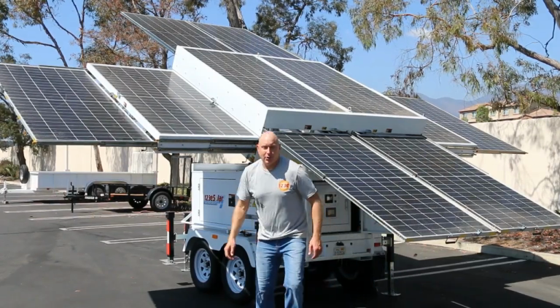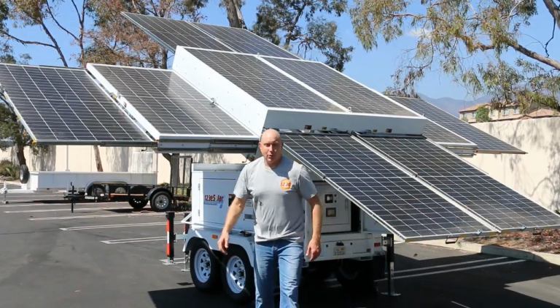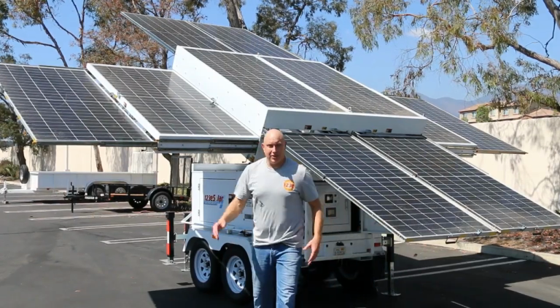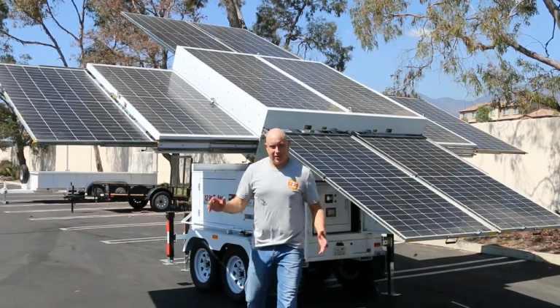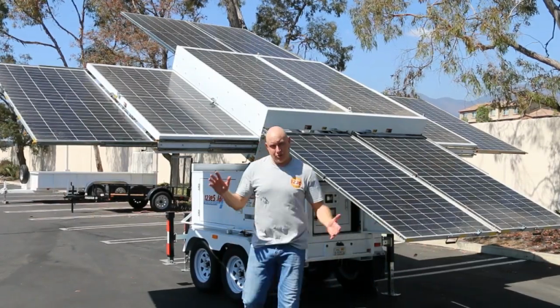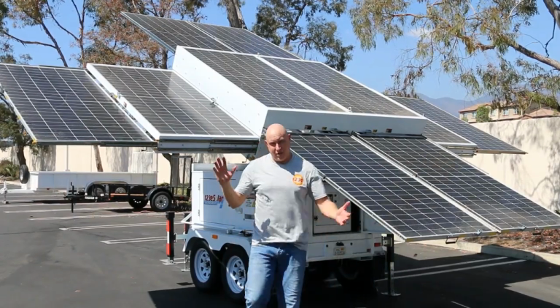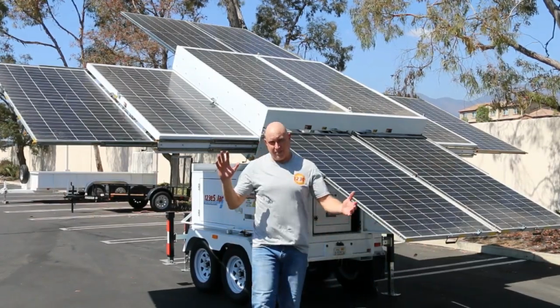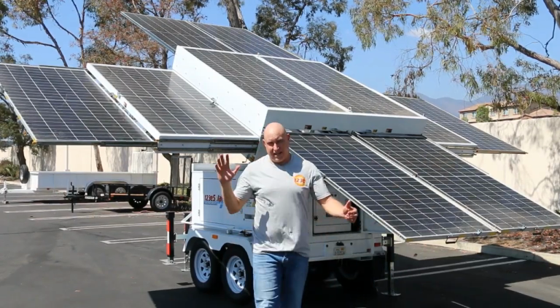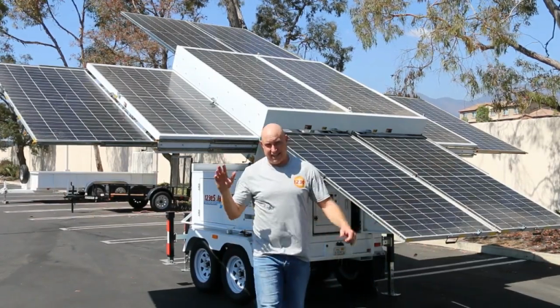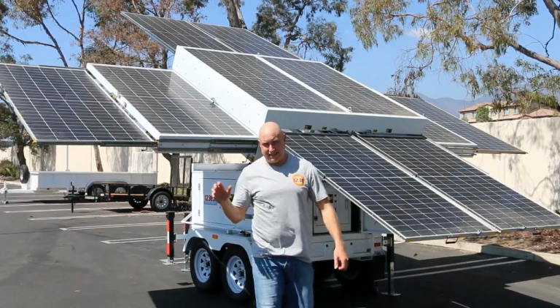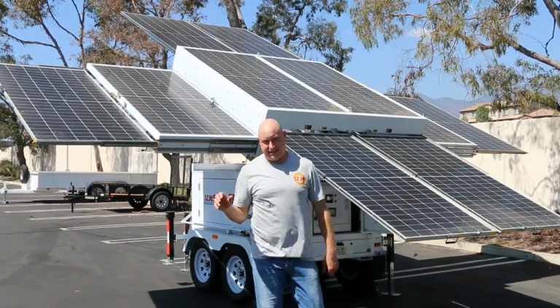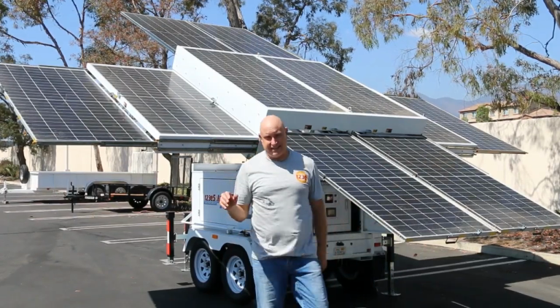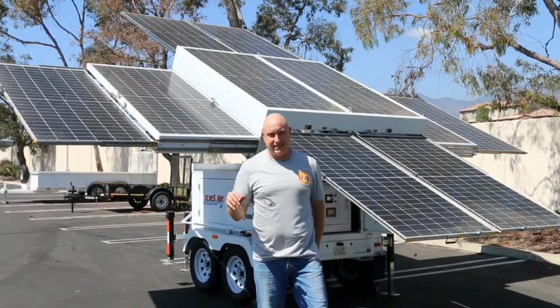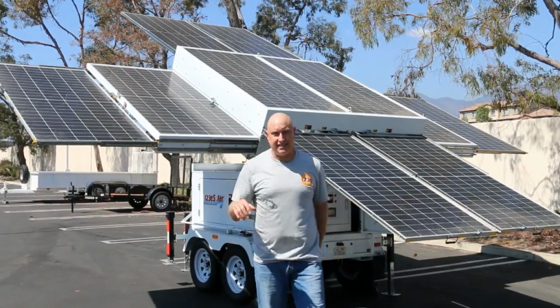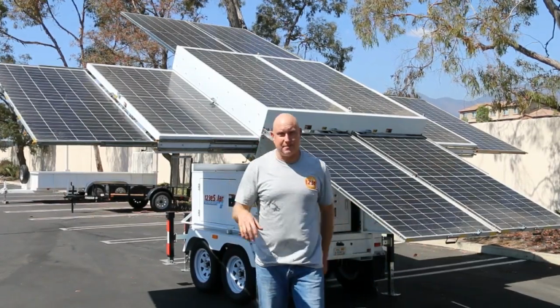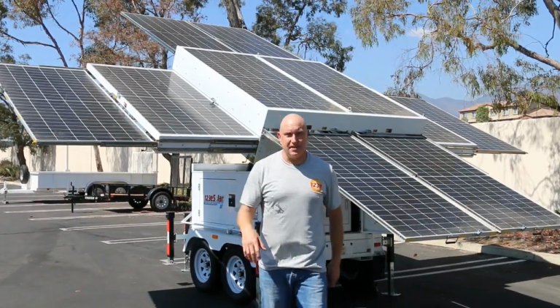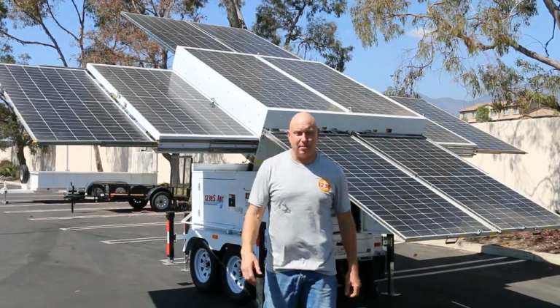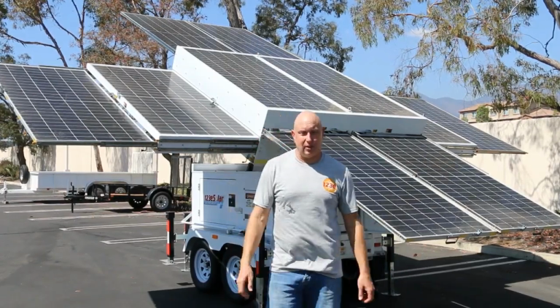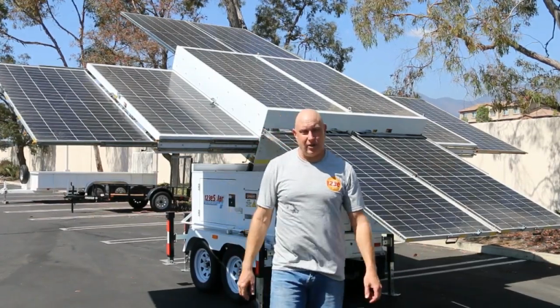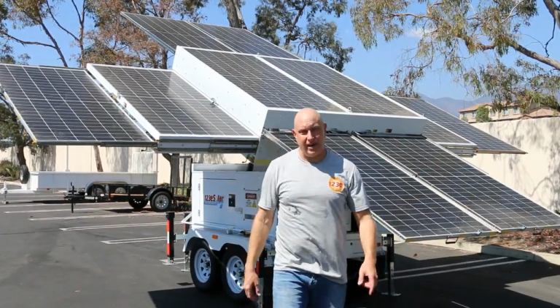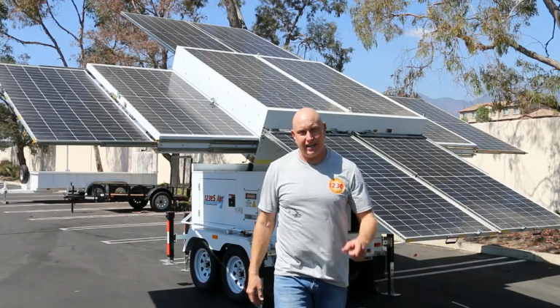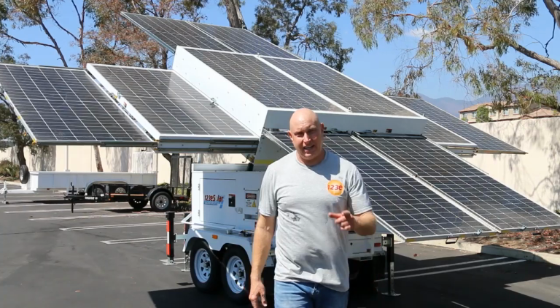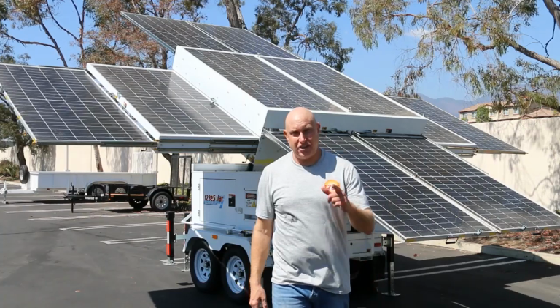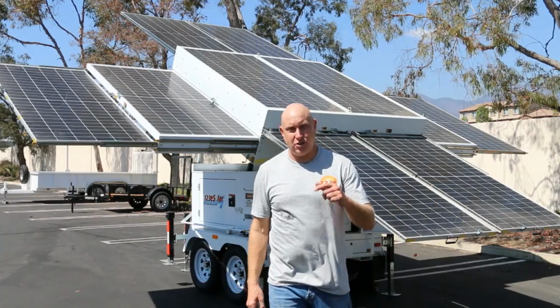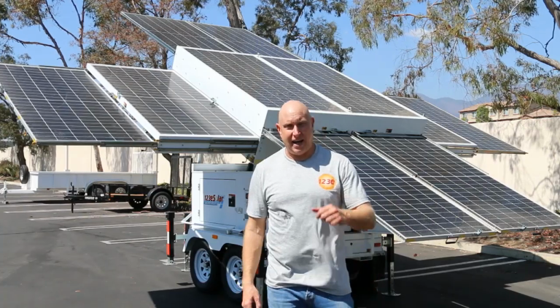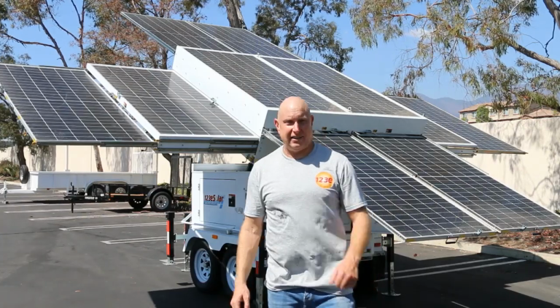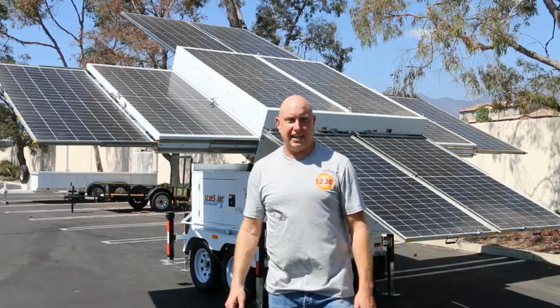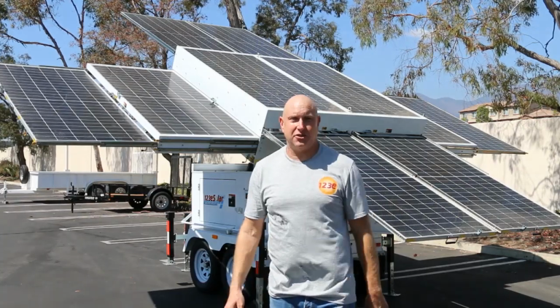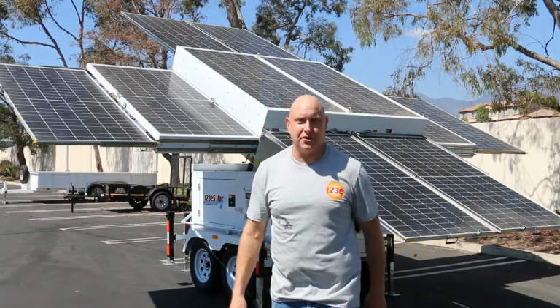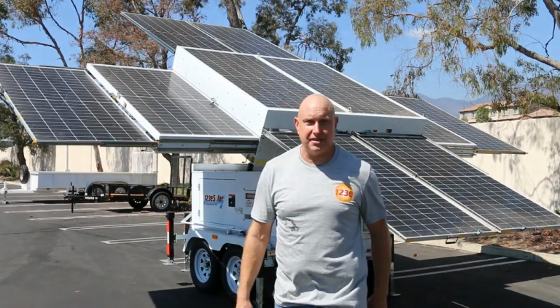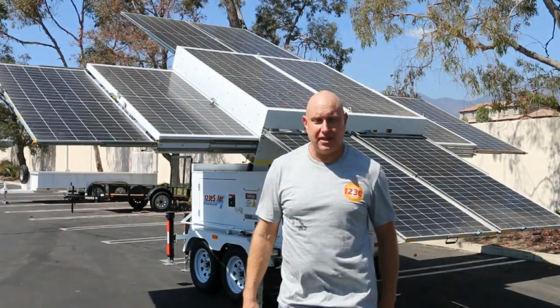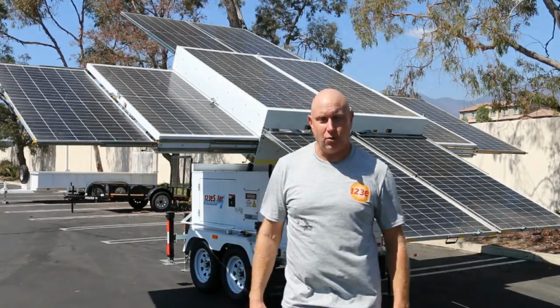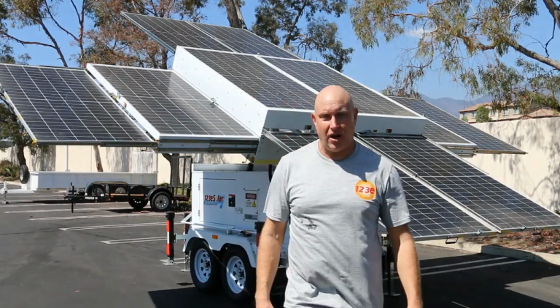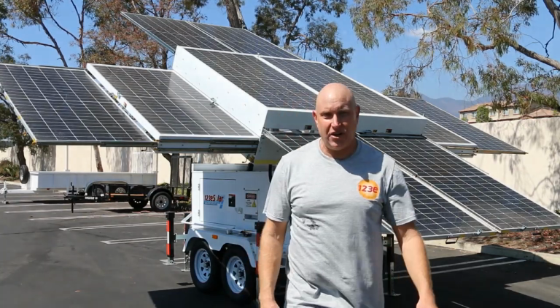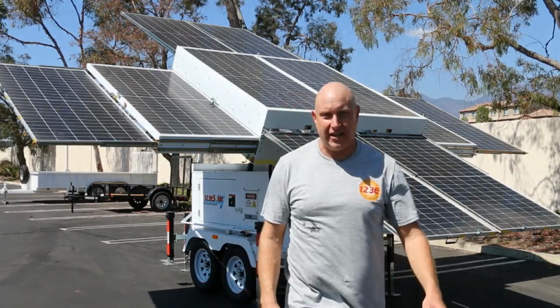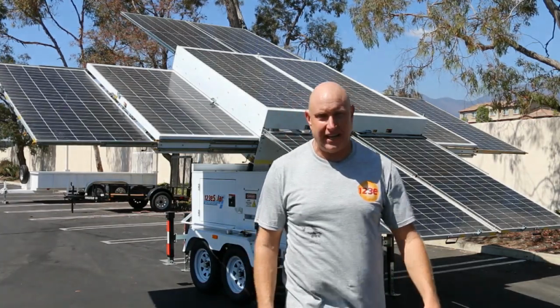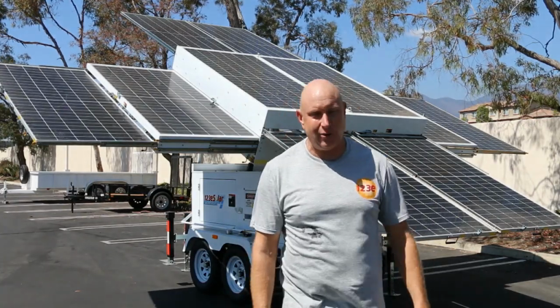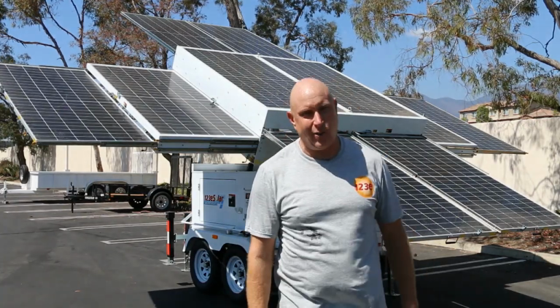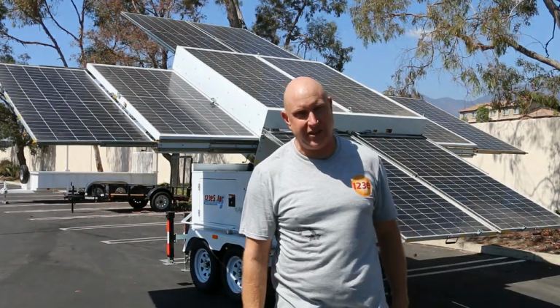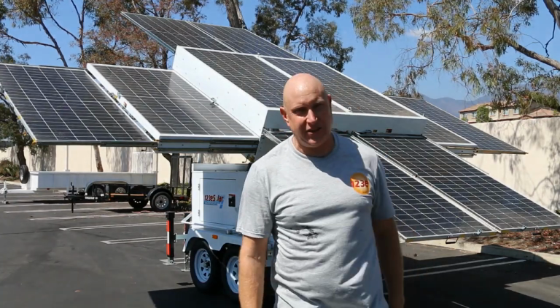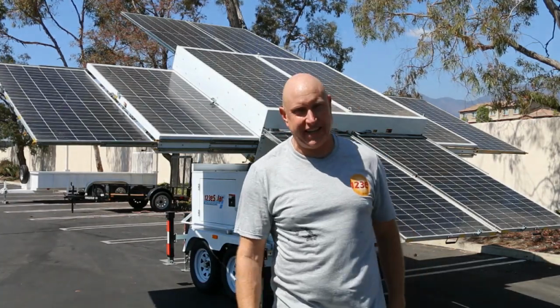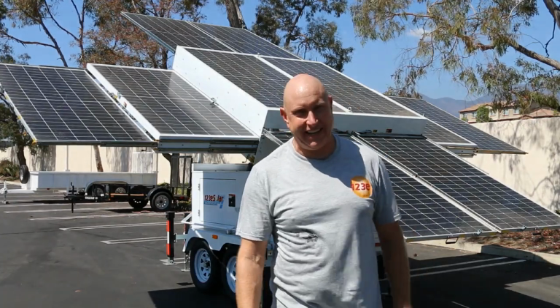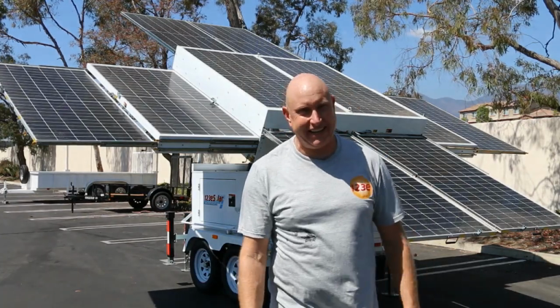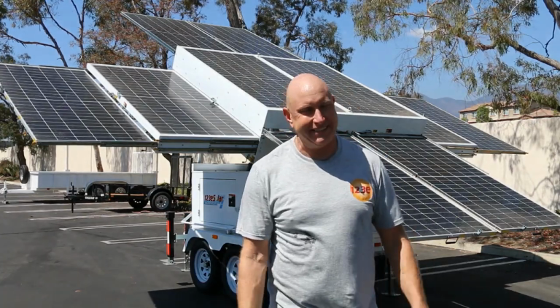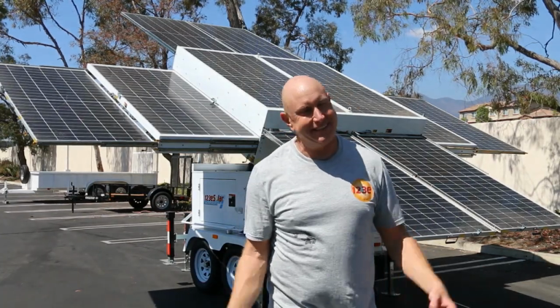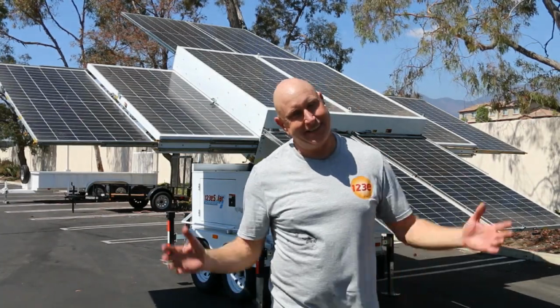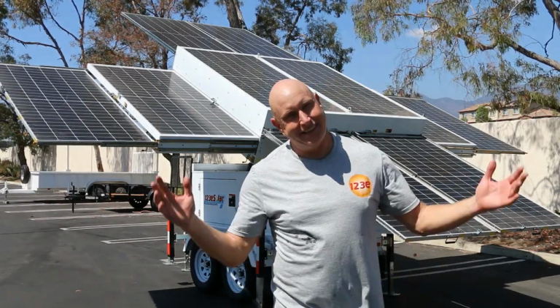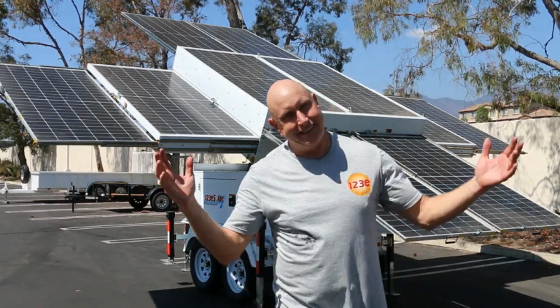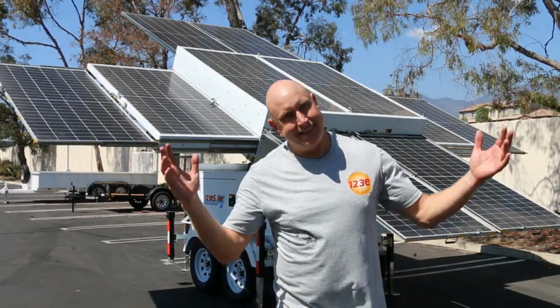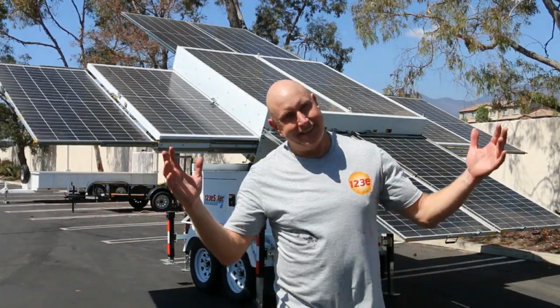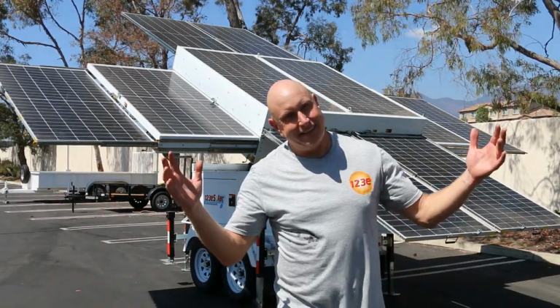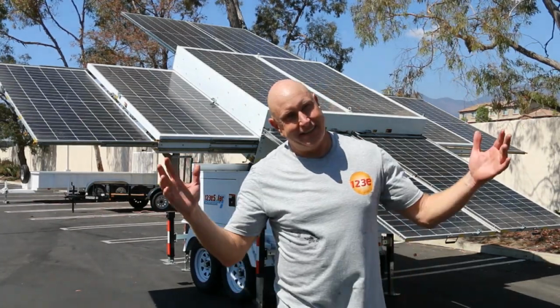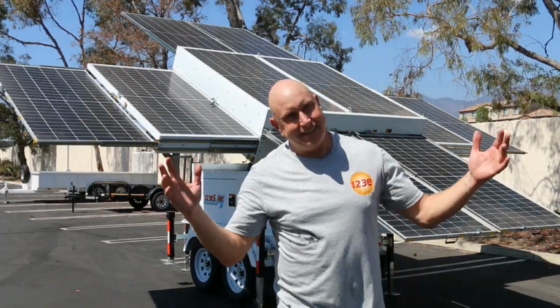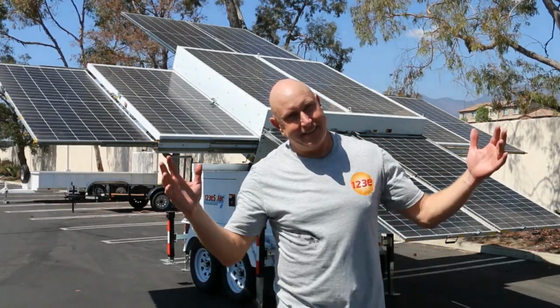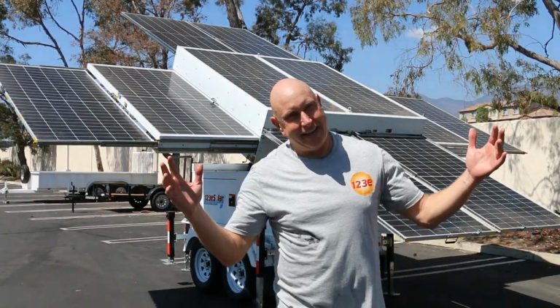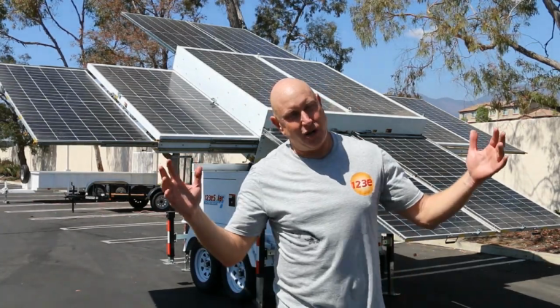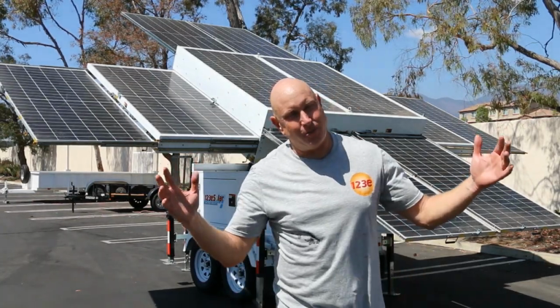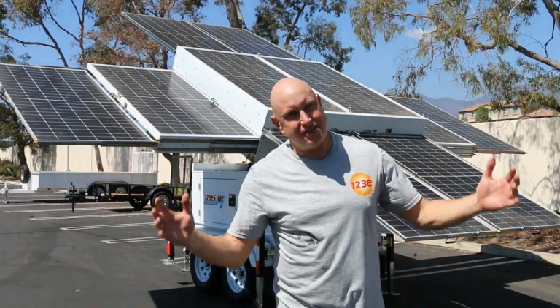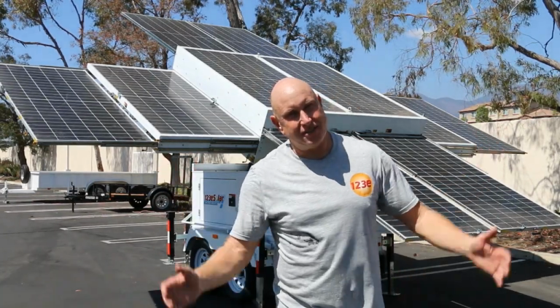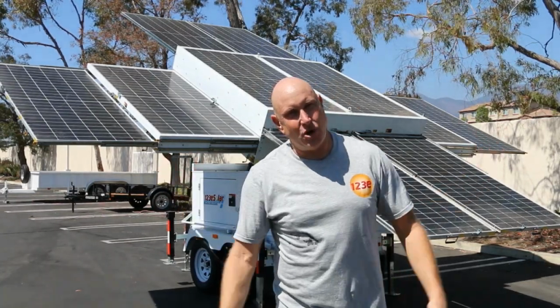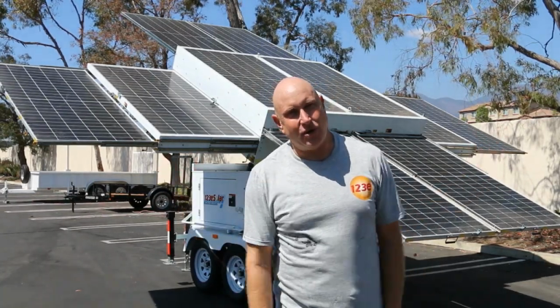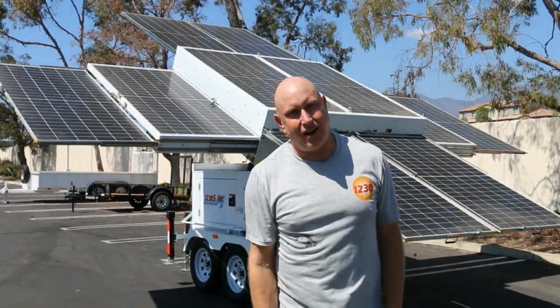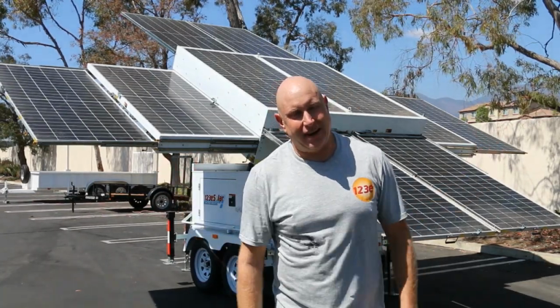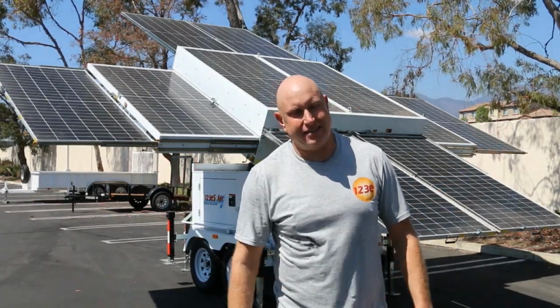Within 20 minutes the system is deployed and you have electricity where you need it, when you need it, at almost no cost.